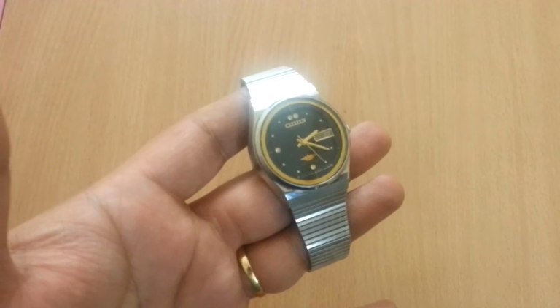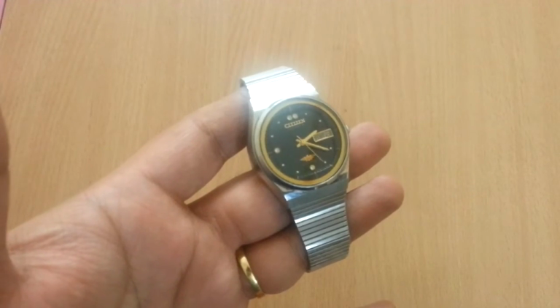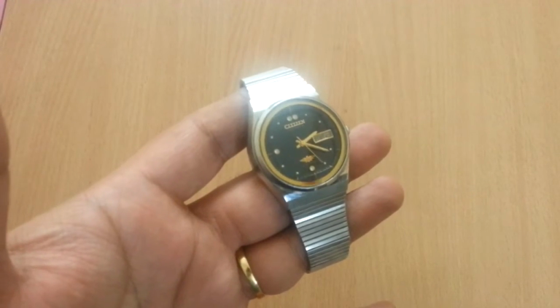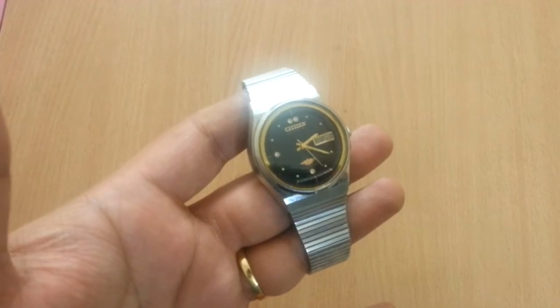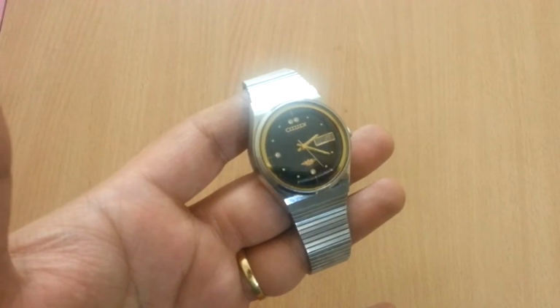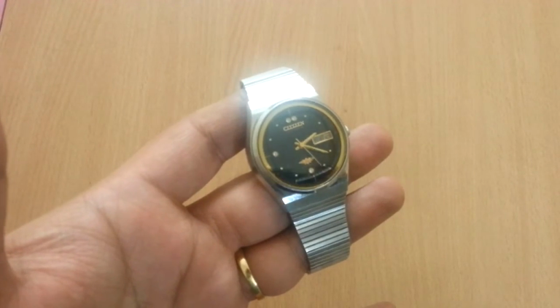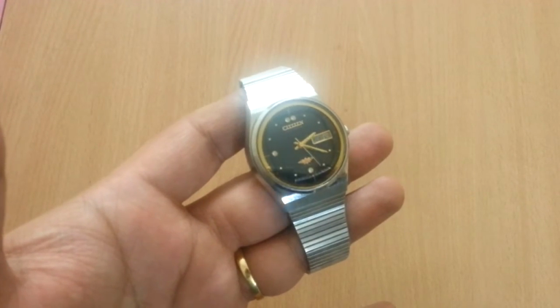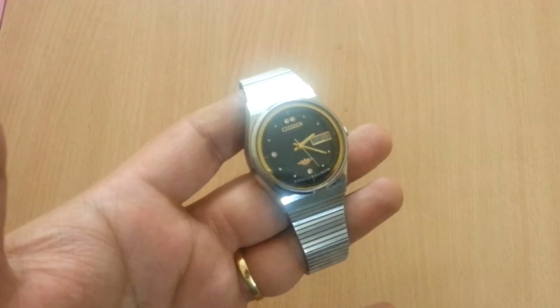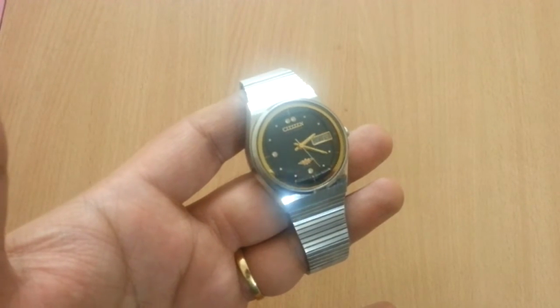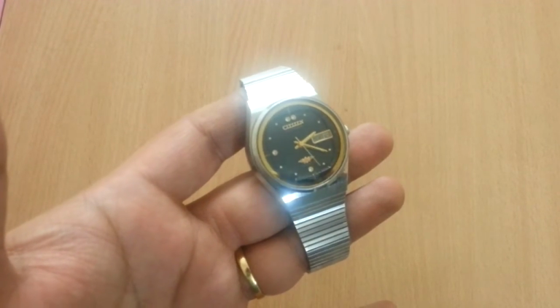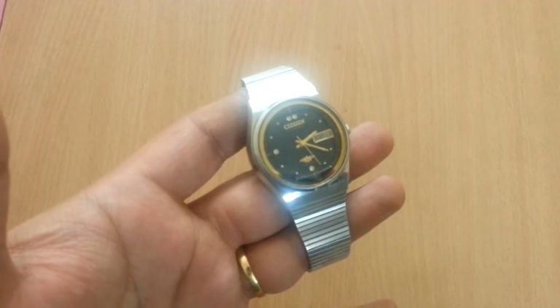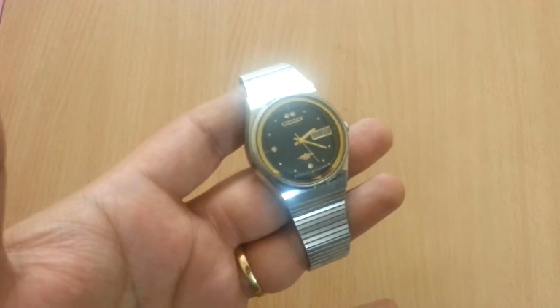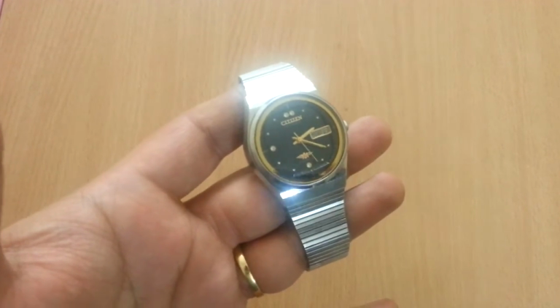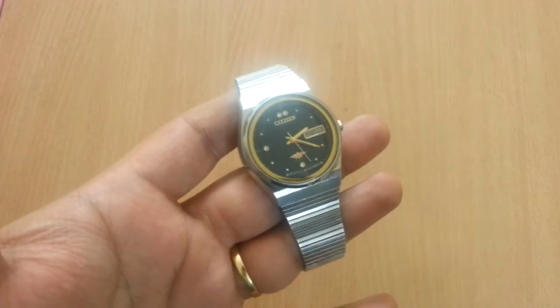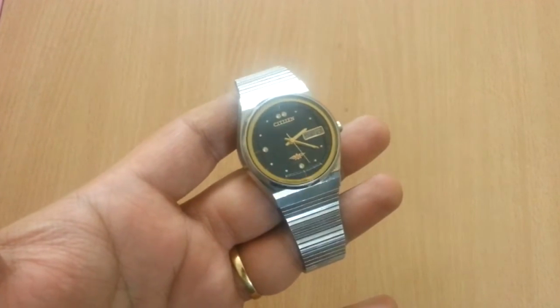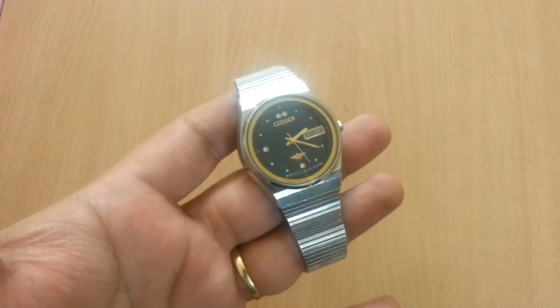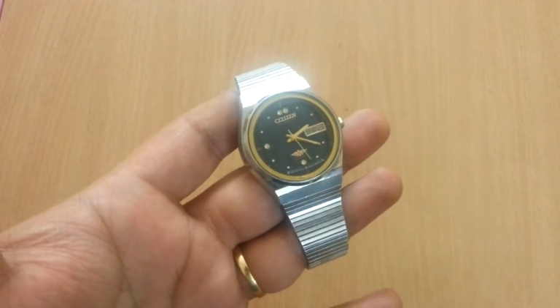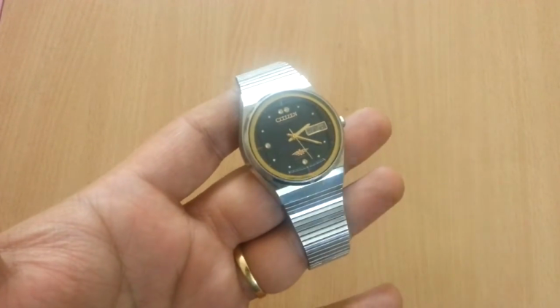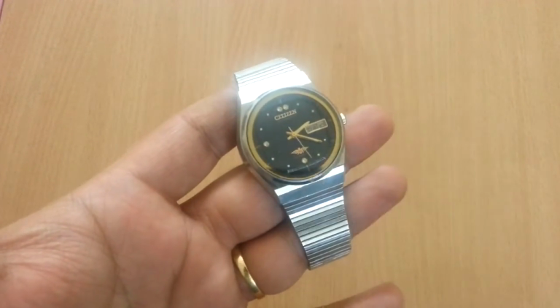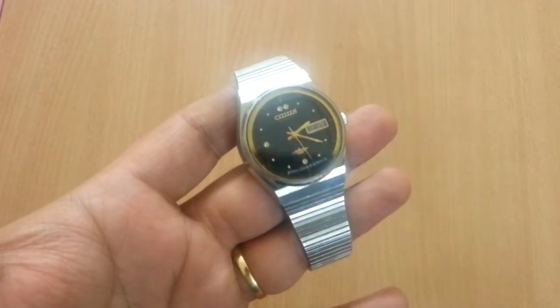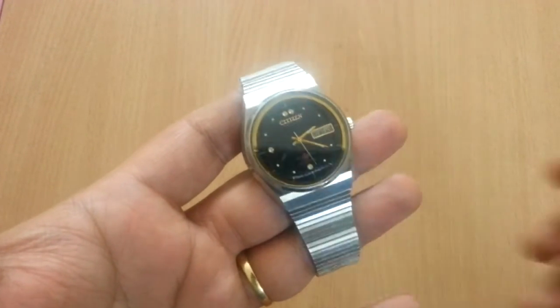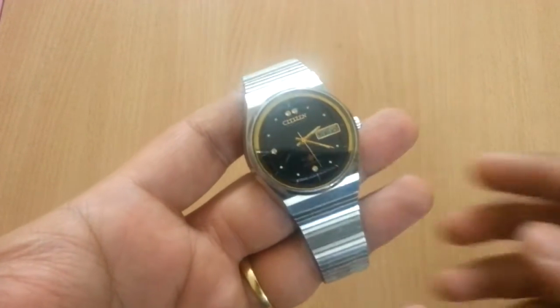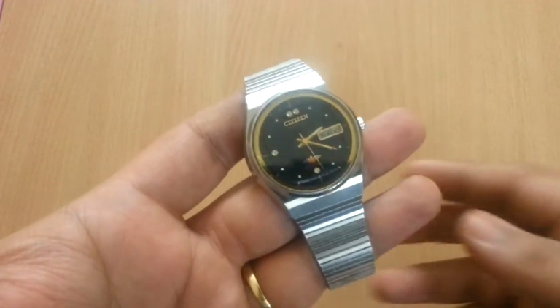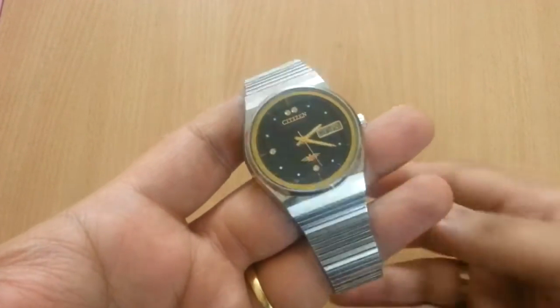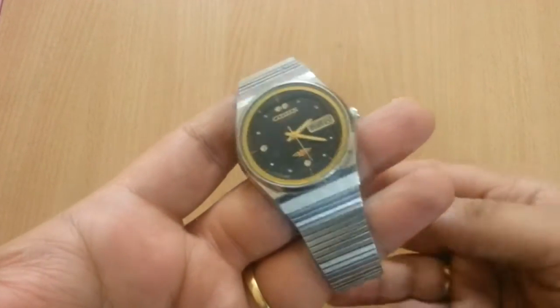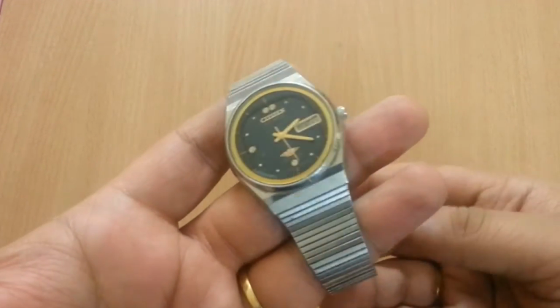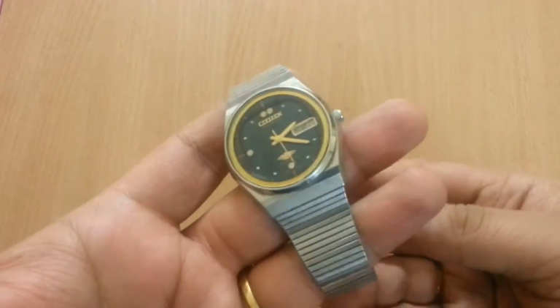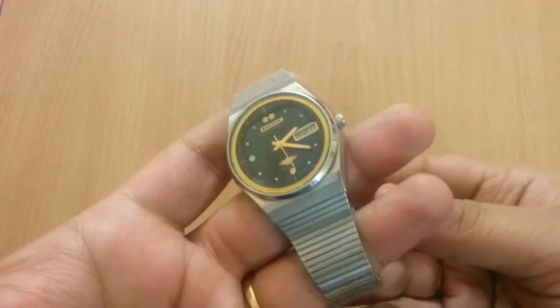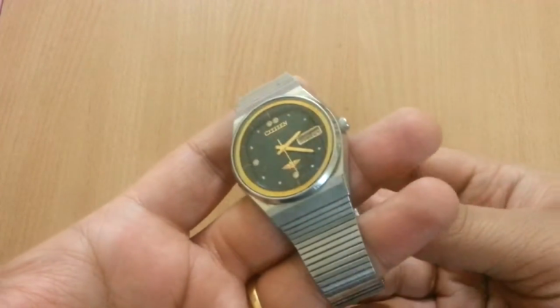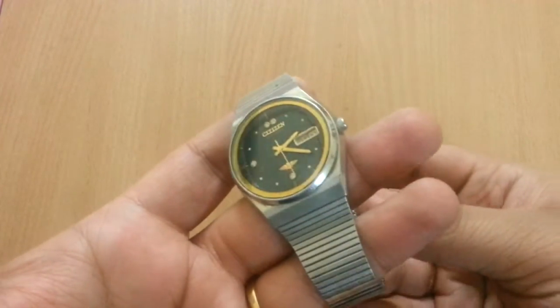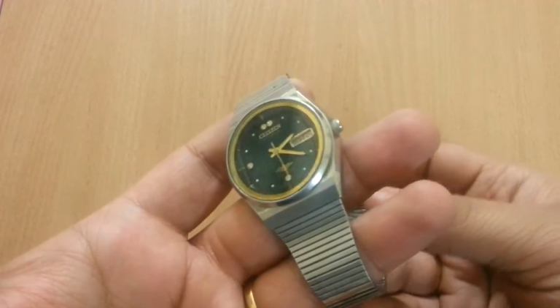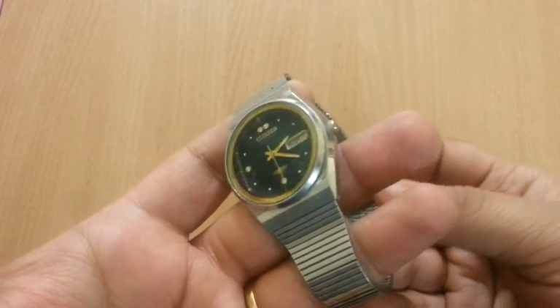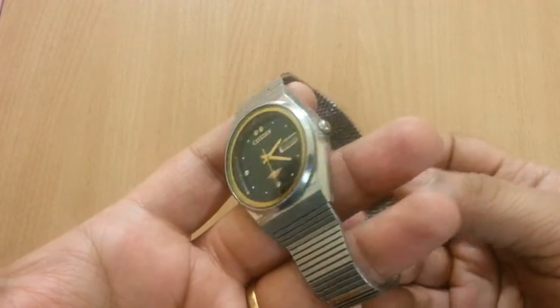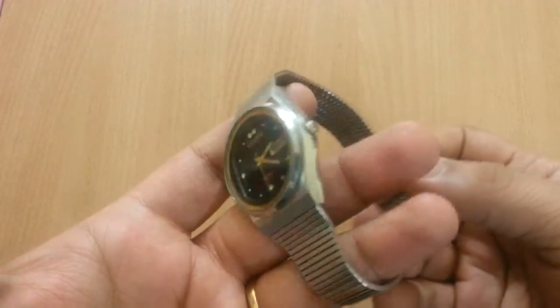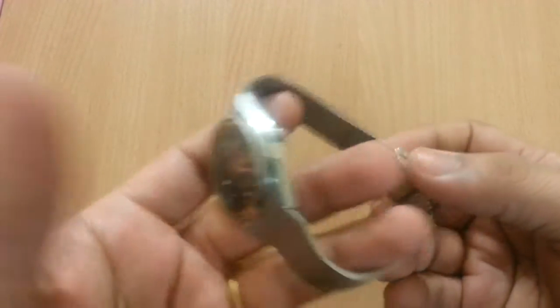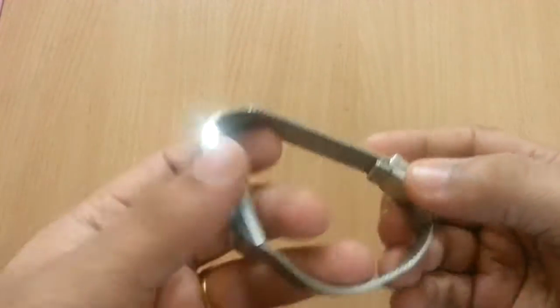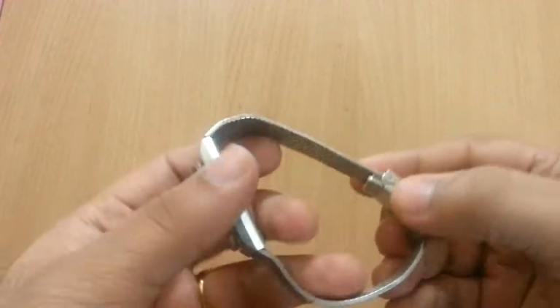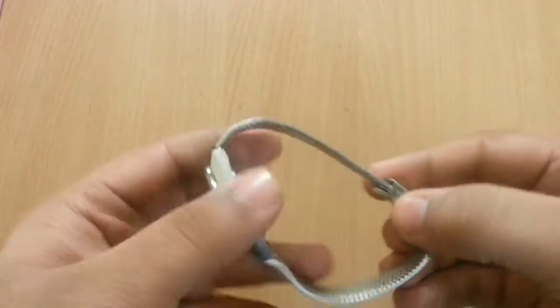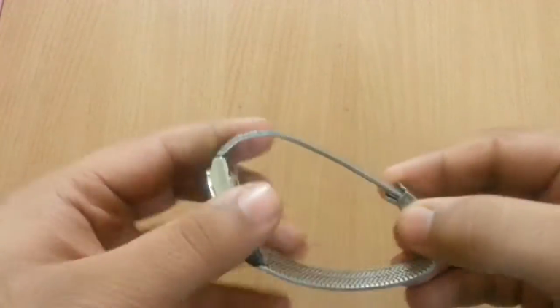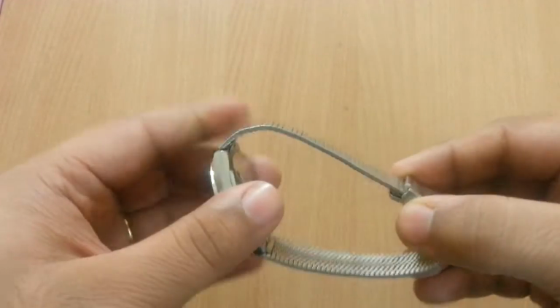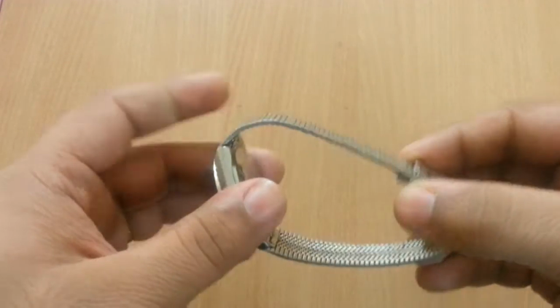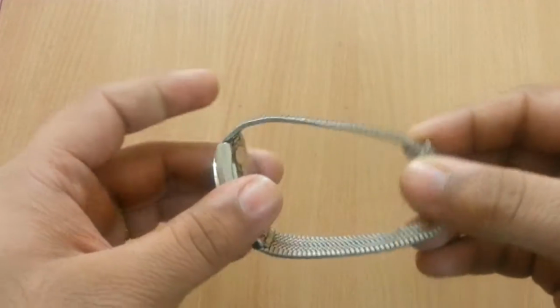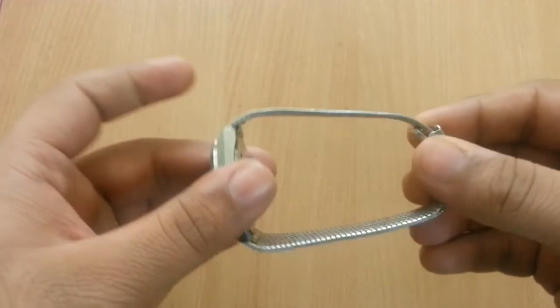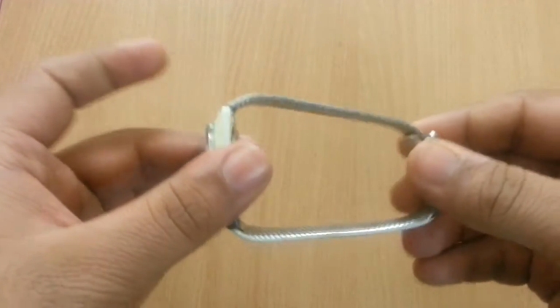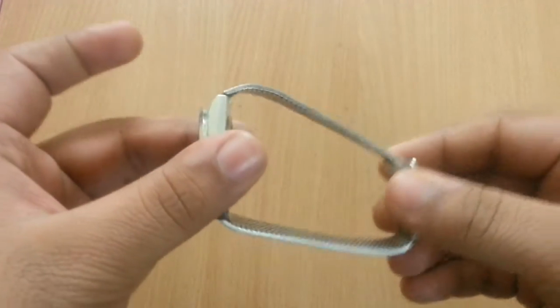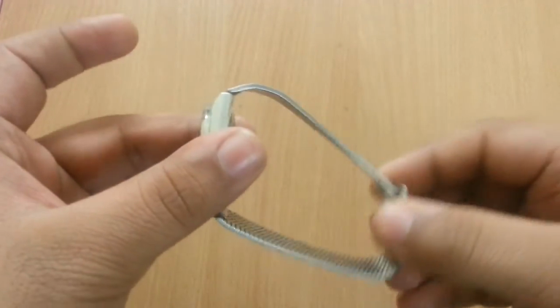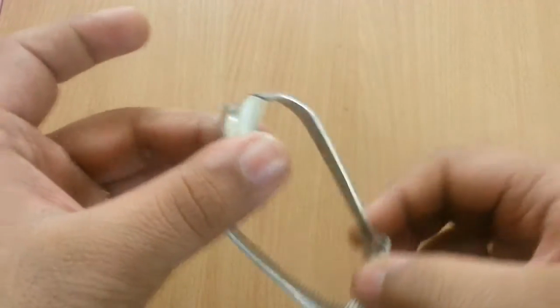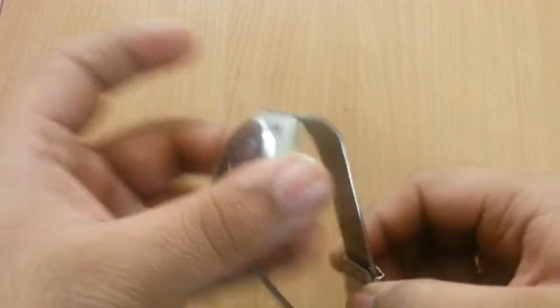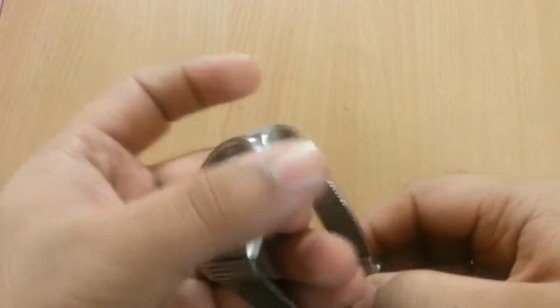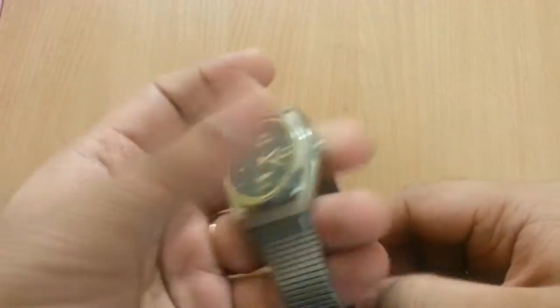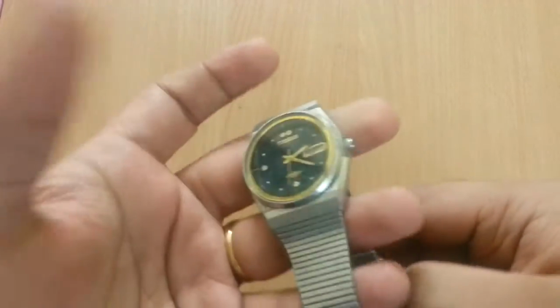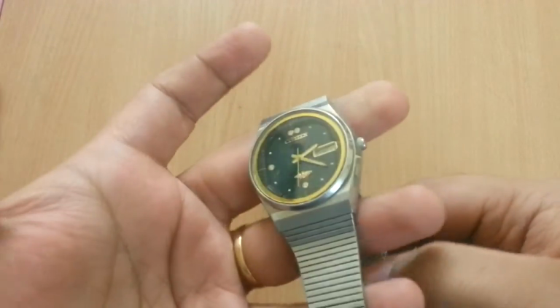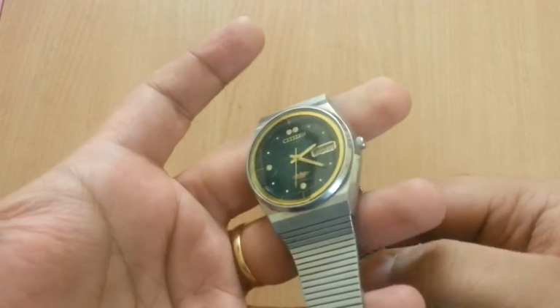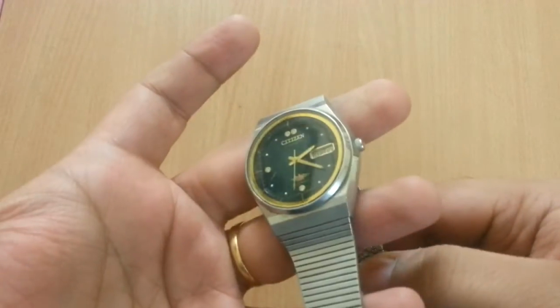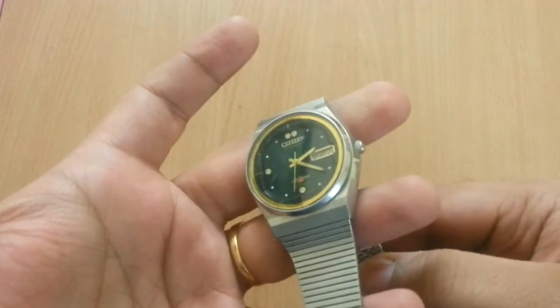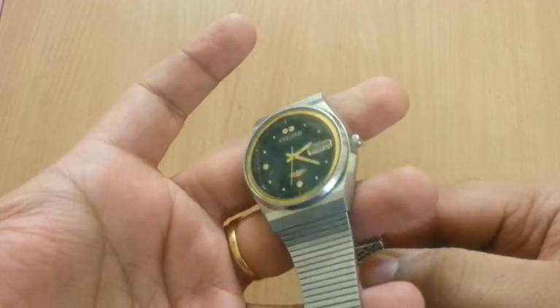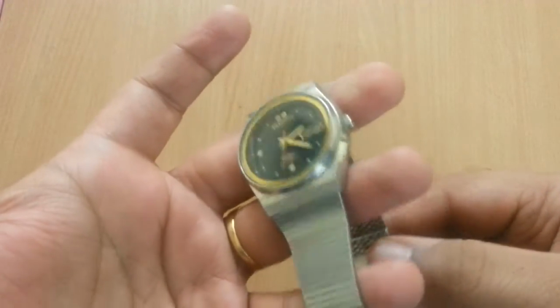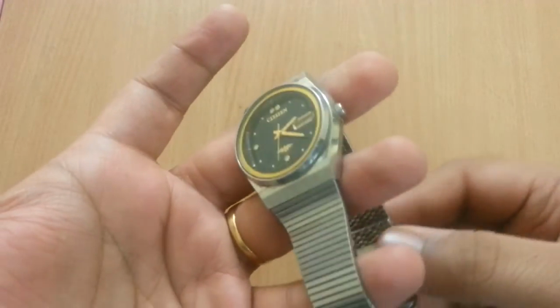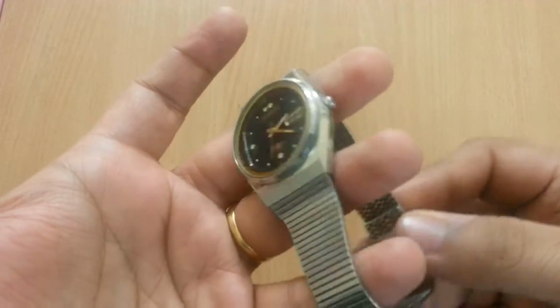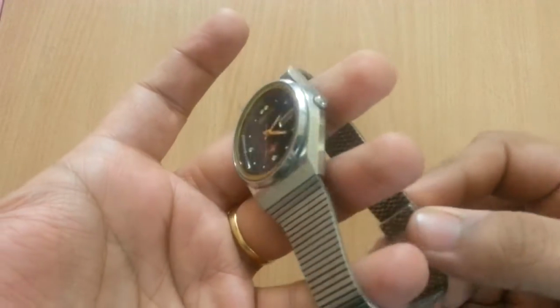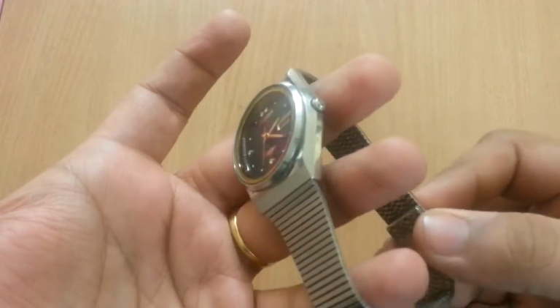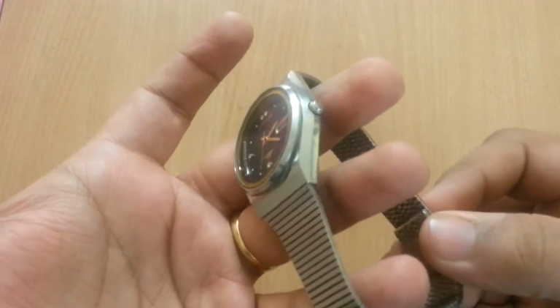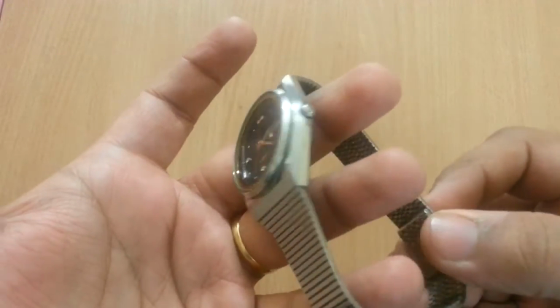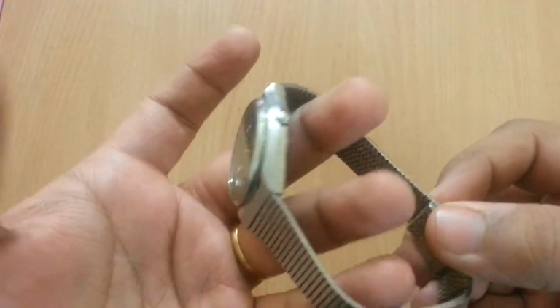Hey guys, it's Kamo. Today I'm going to take a look at a very old watch.